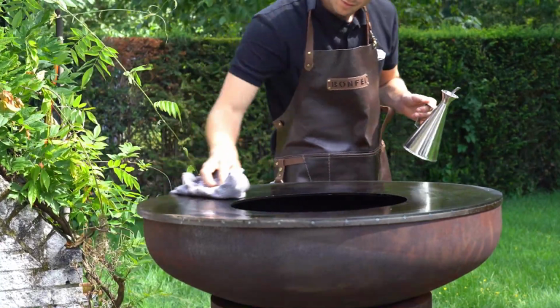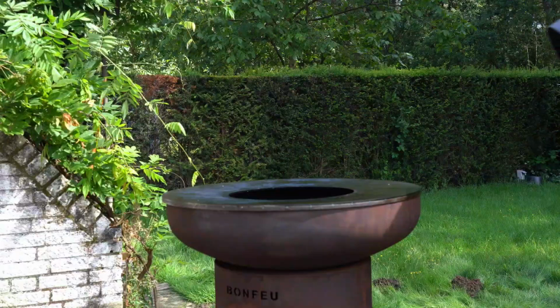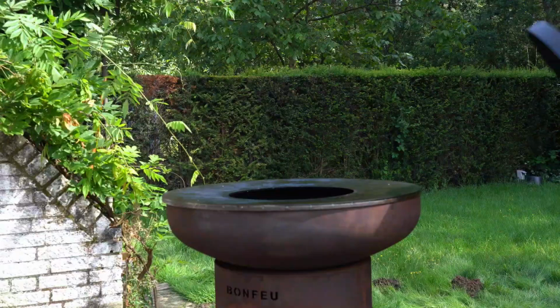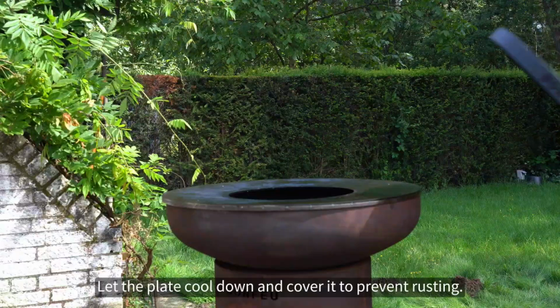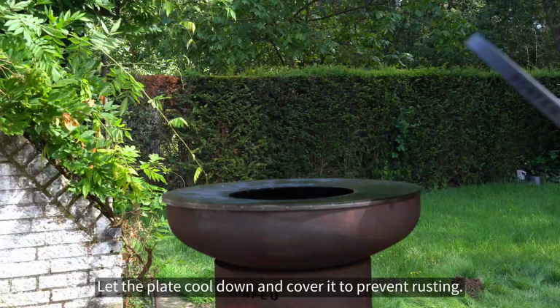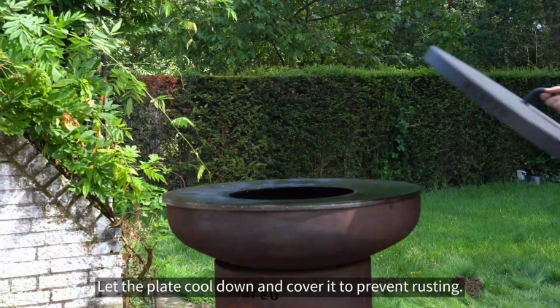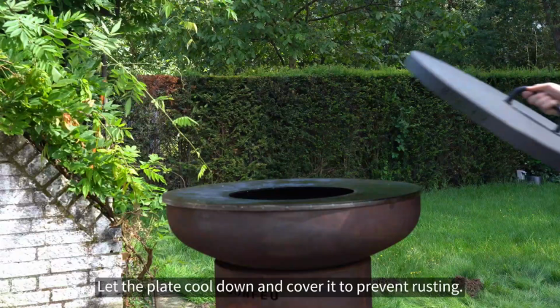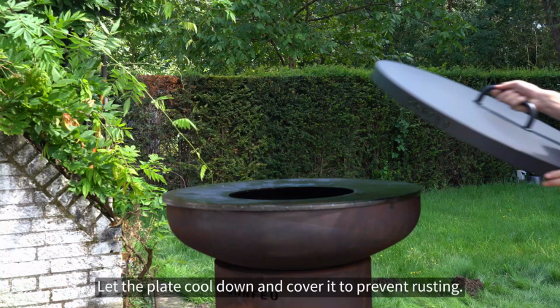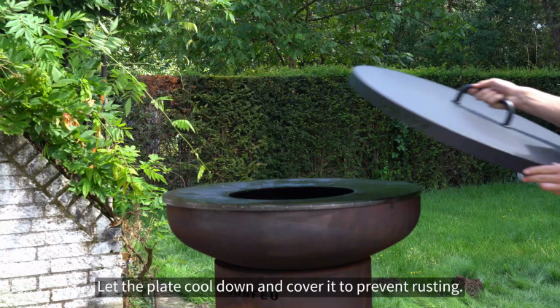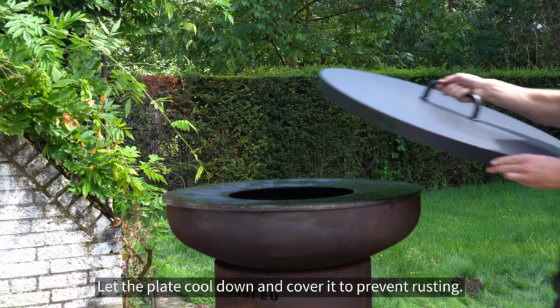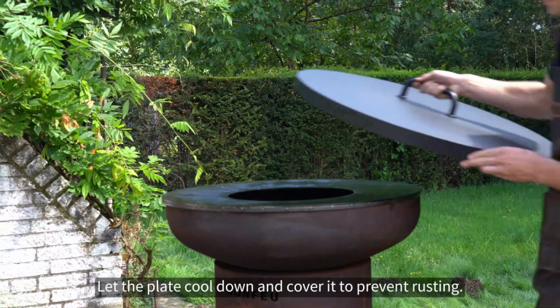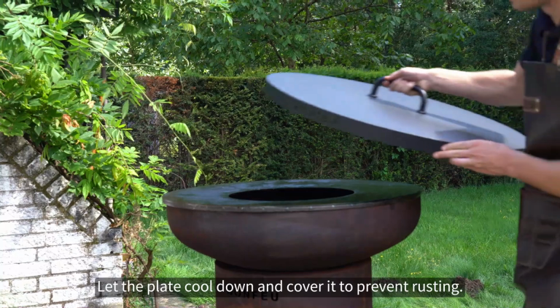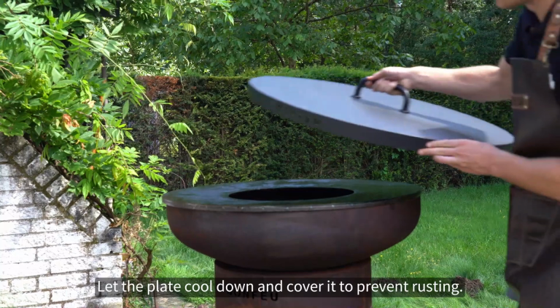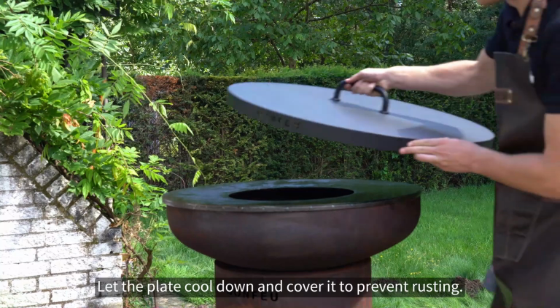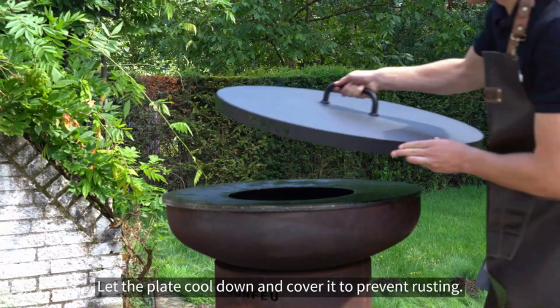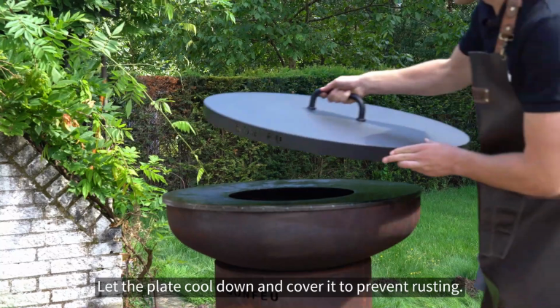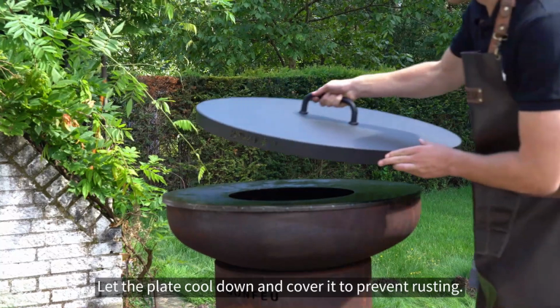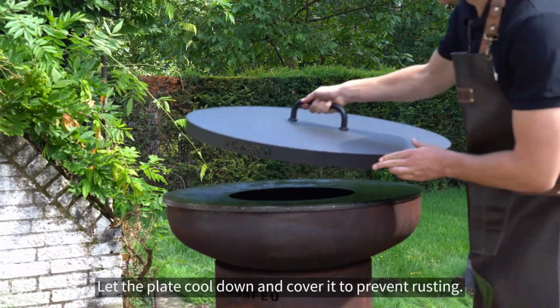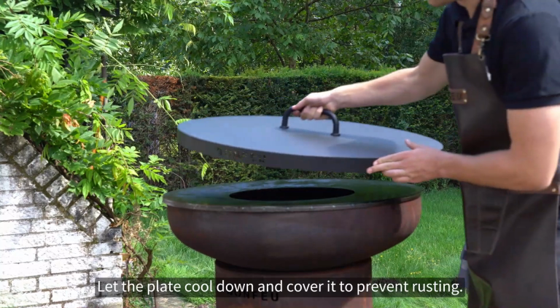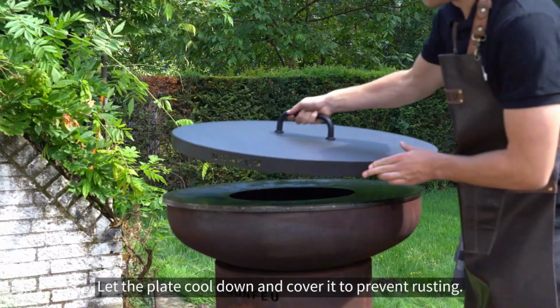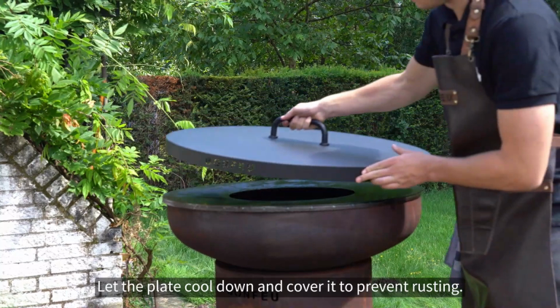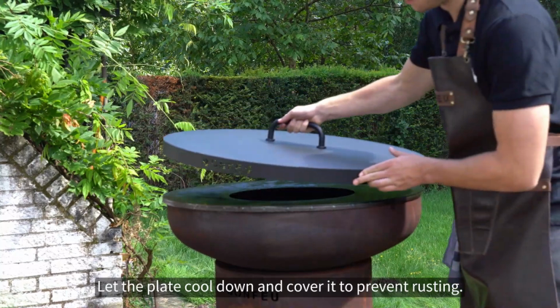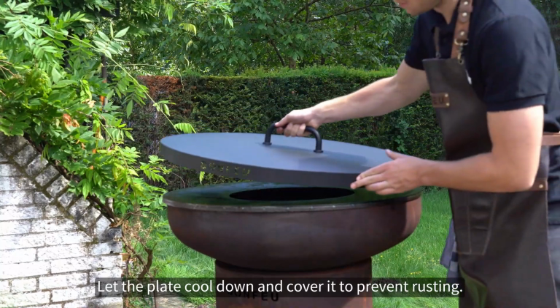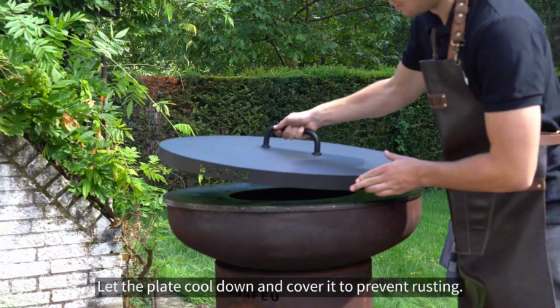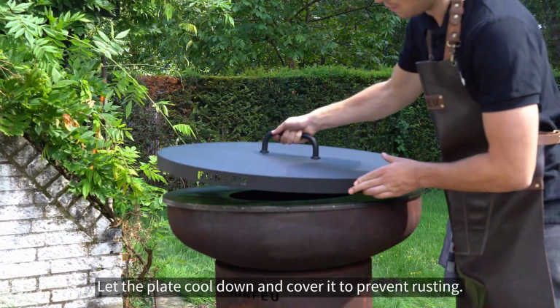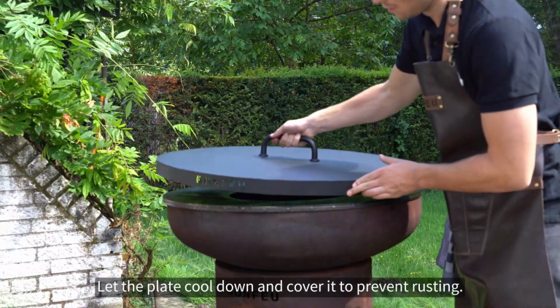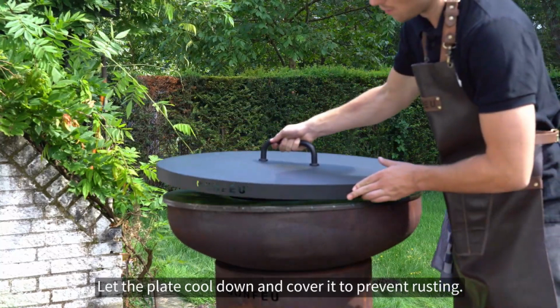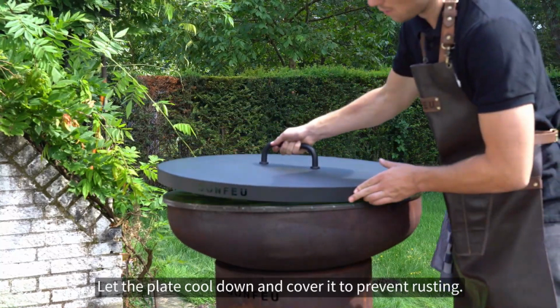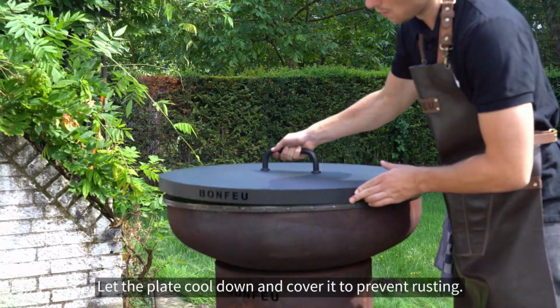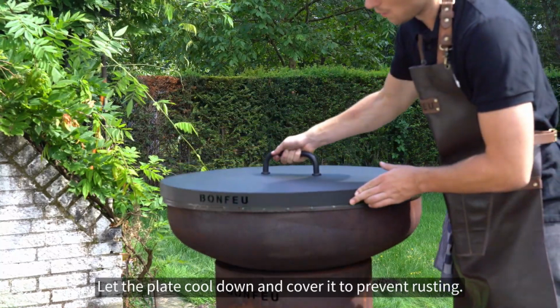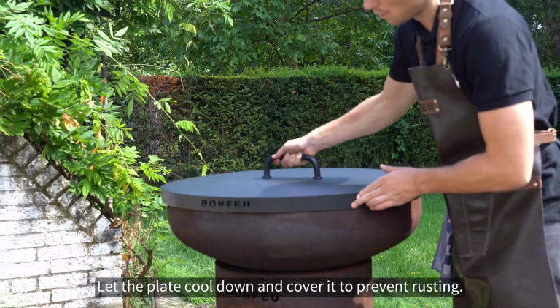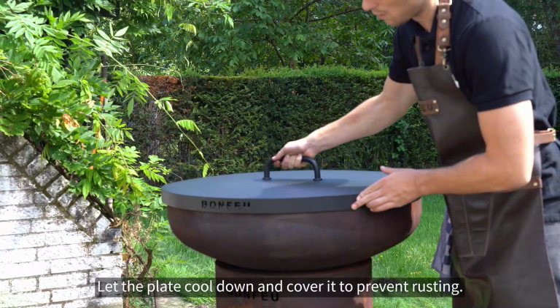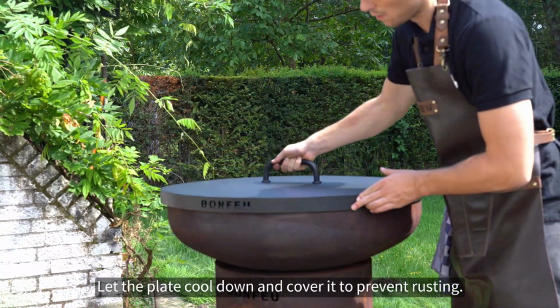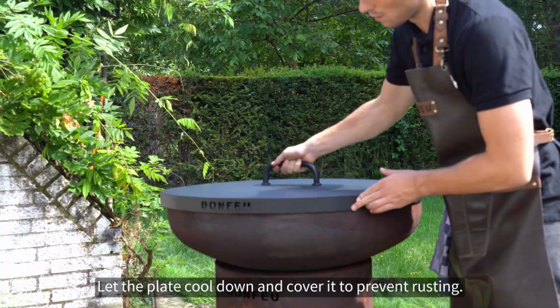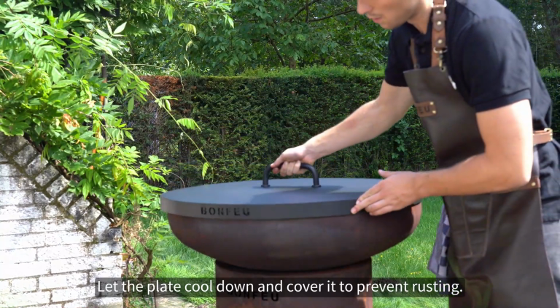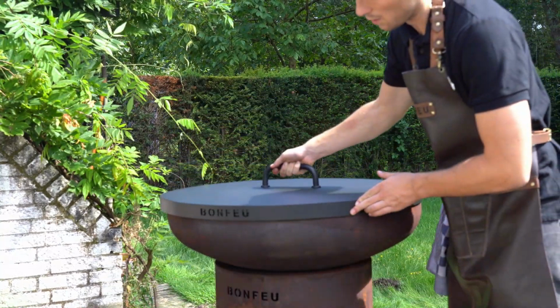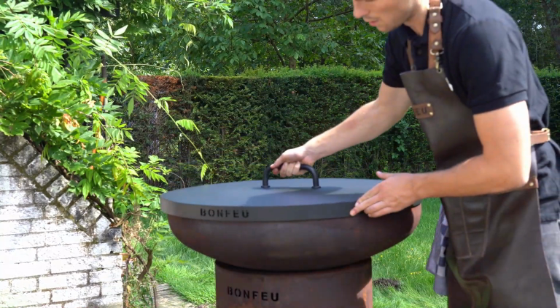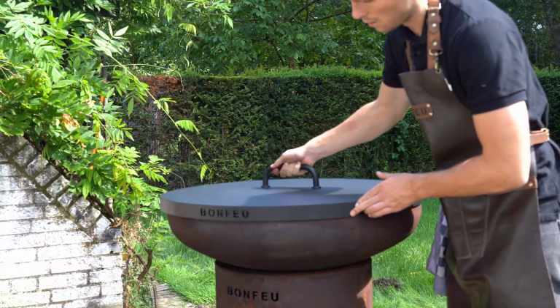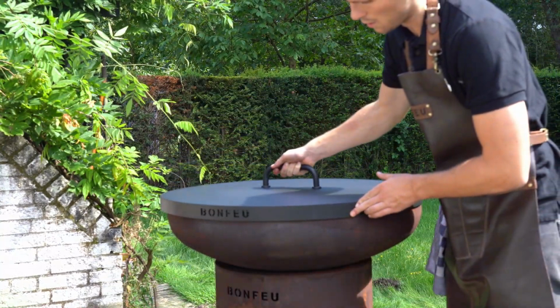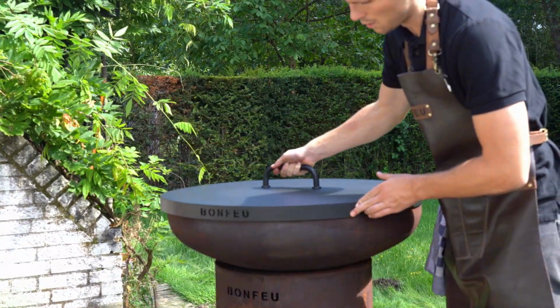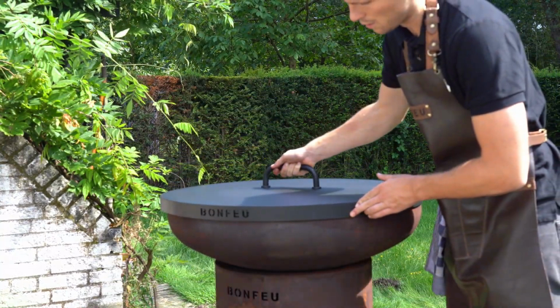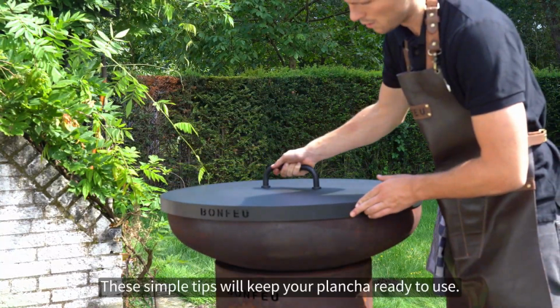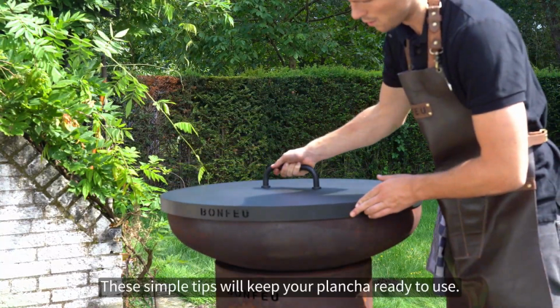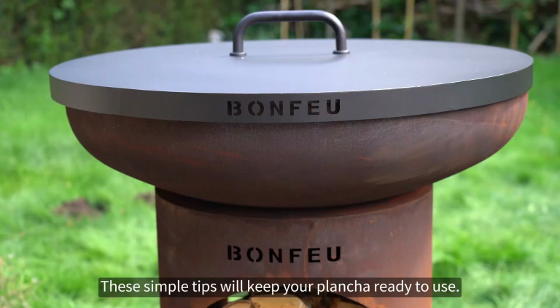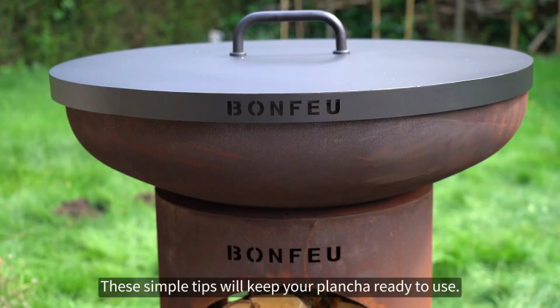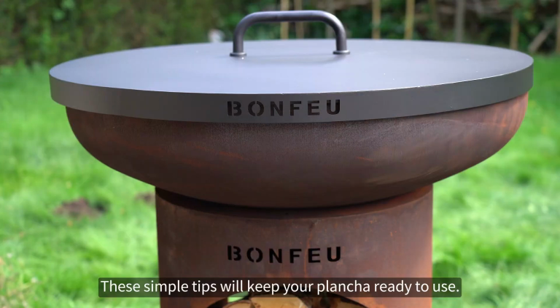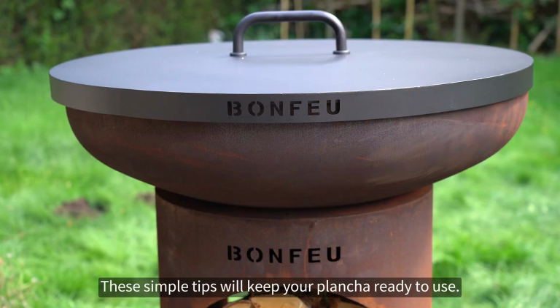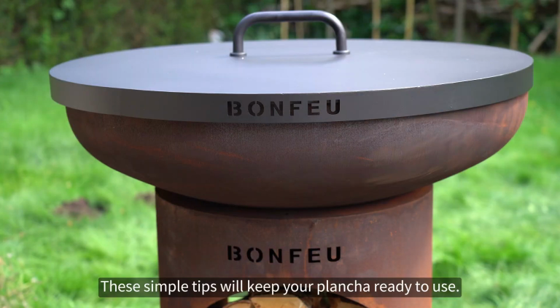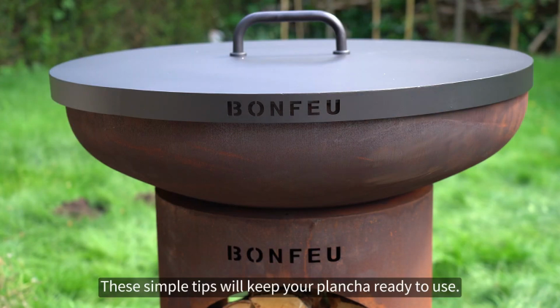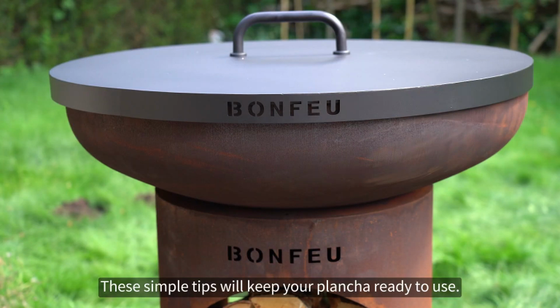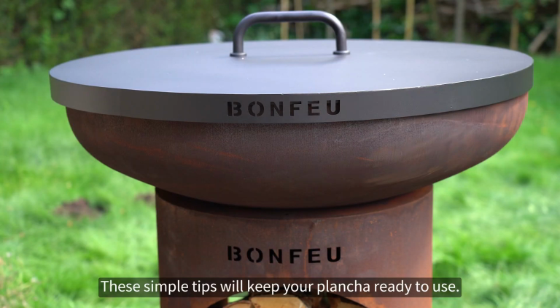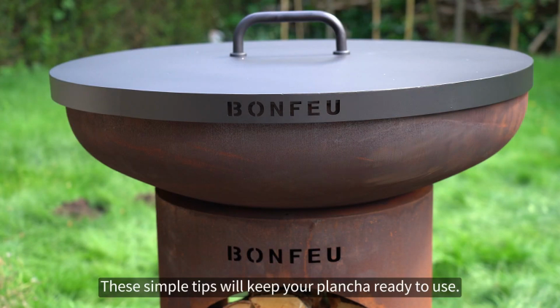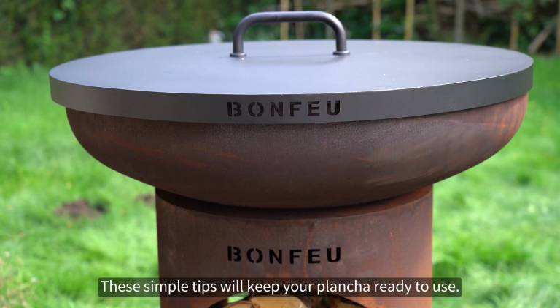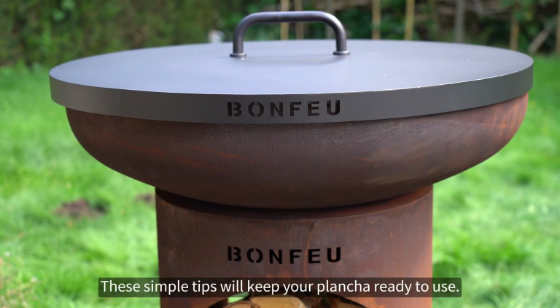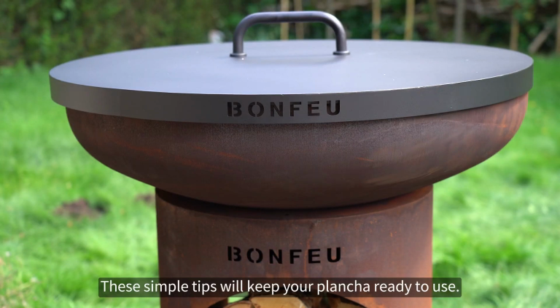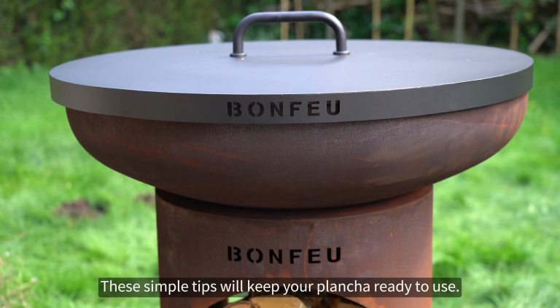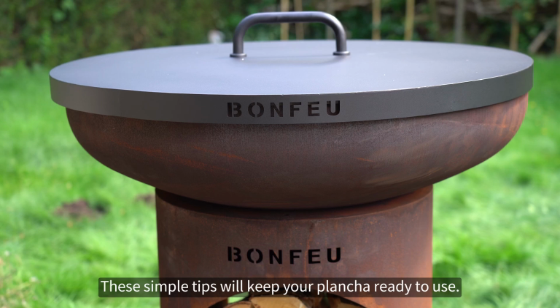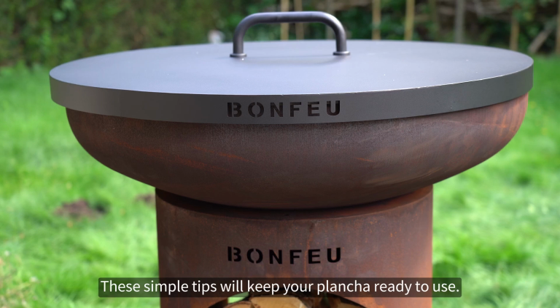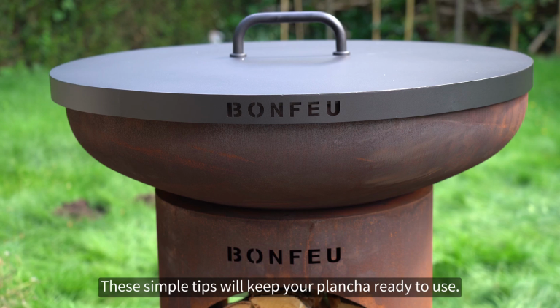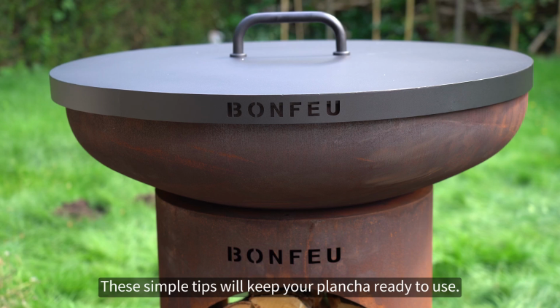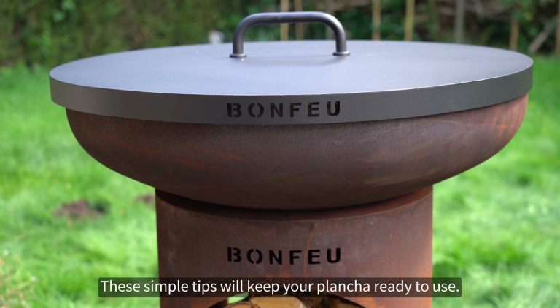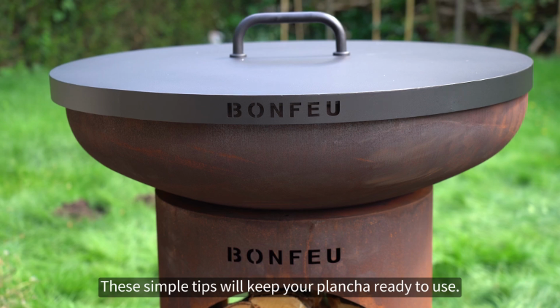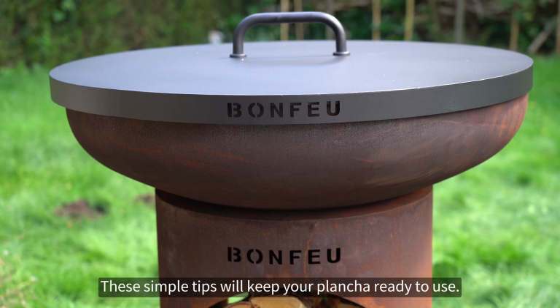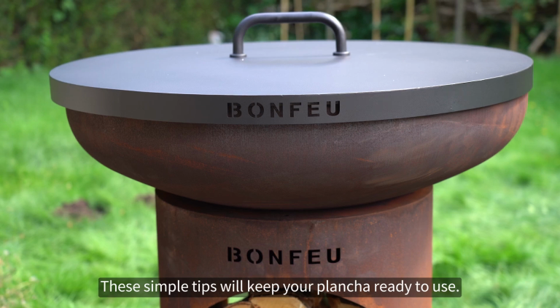Let the plate cool down and cover it to prevent rusting. These simple tips will keep your plancha ready to use.